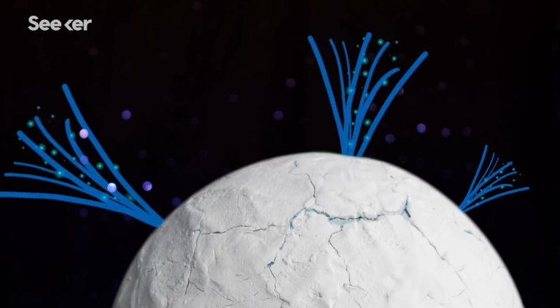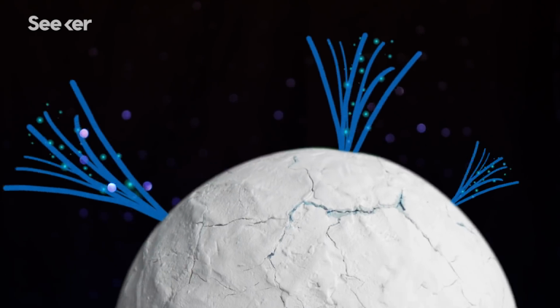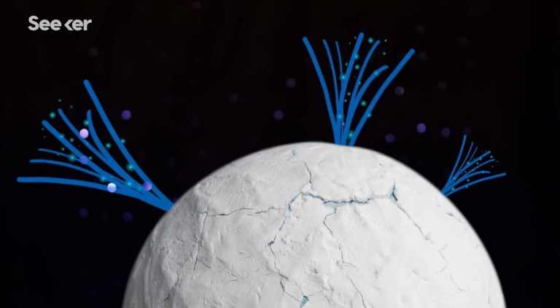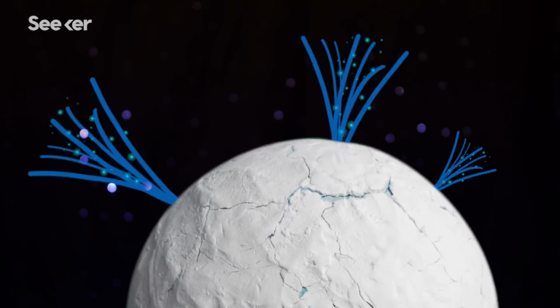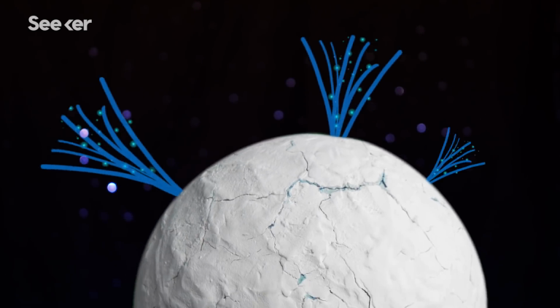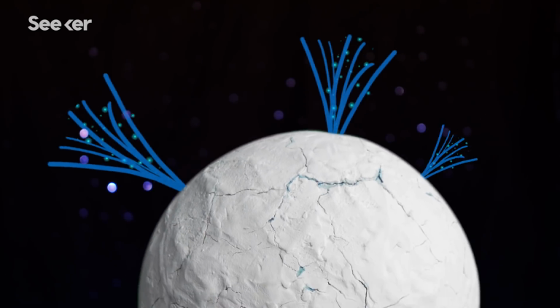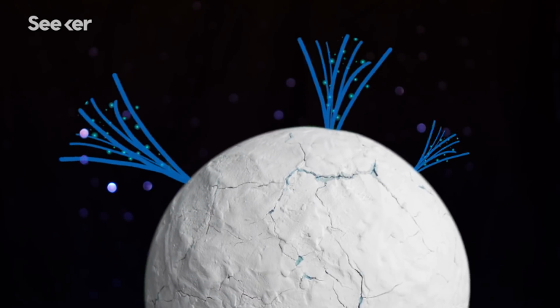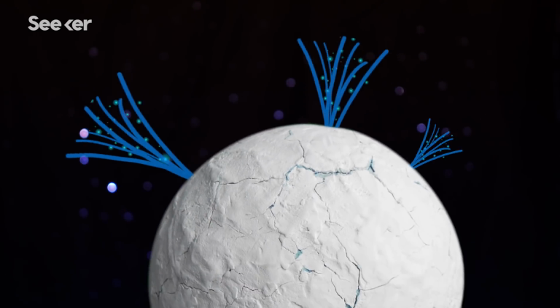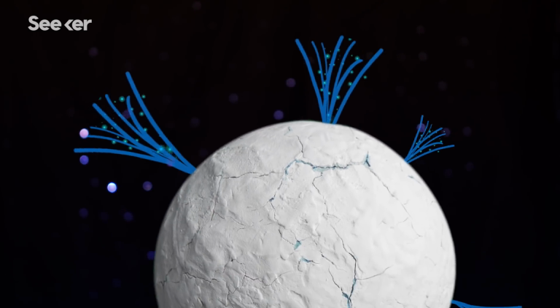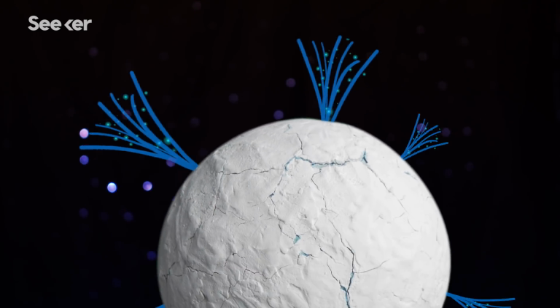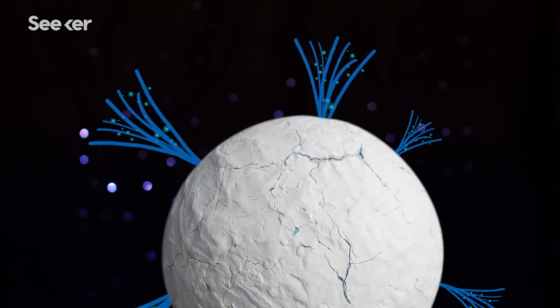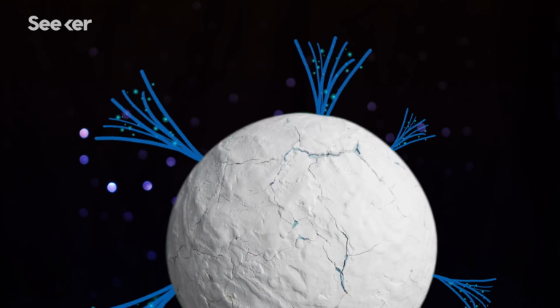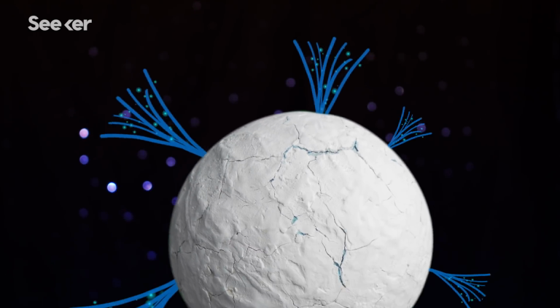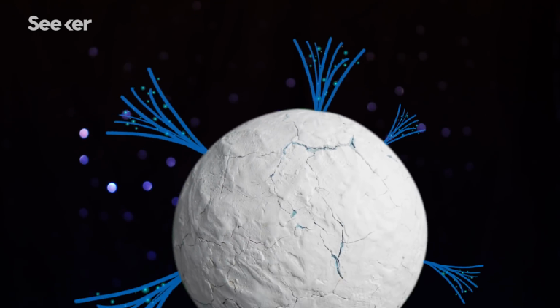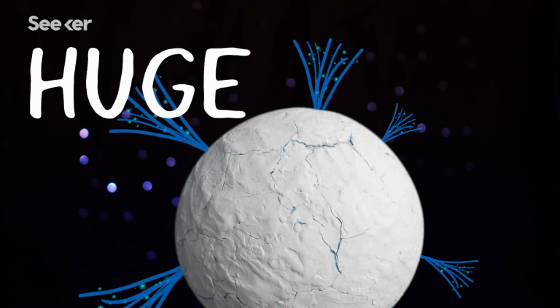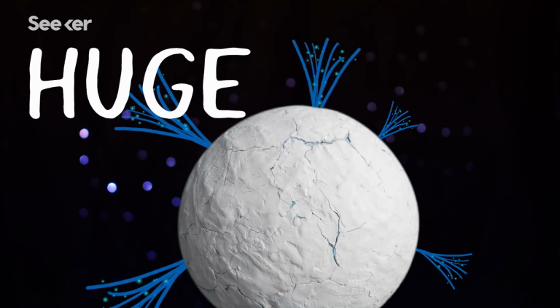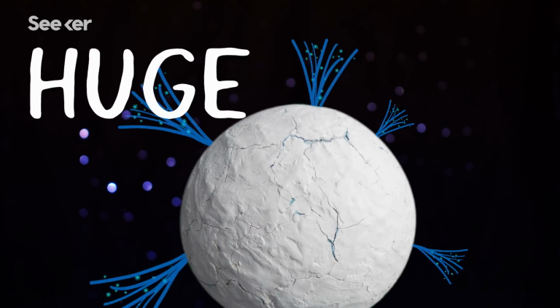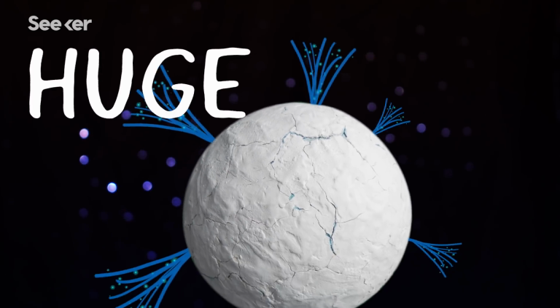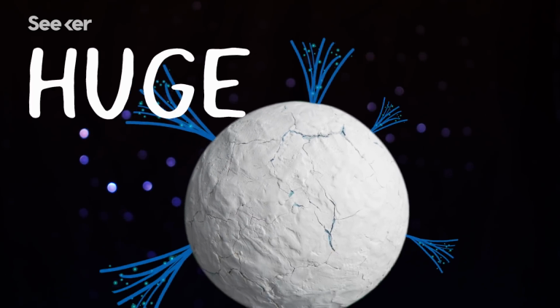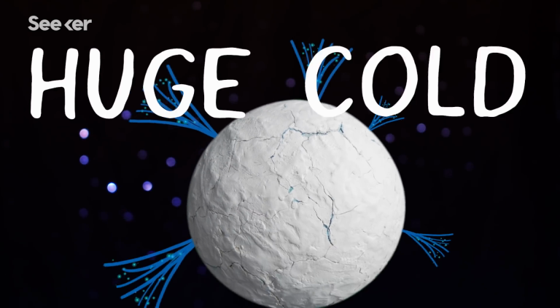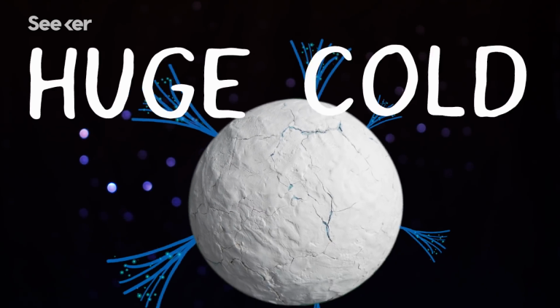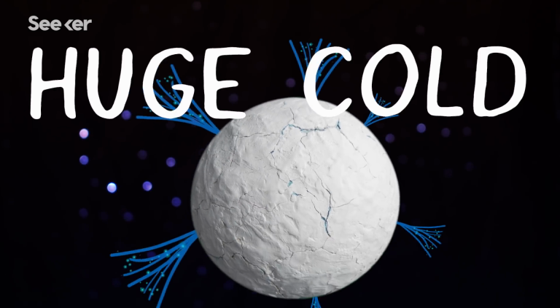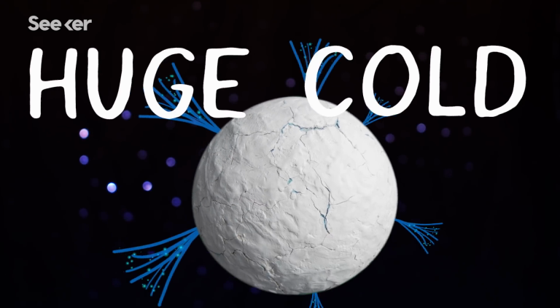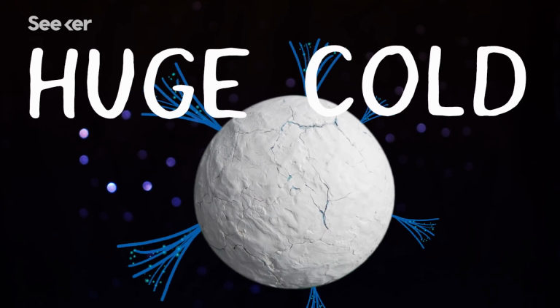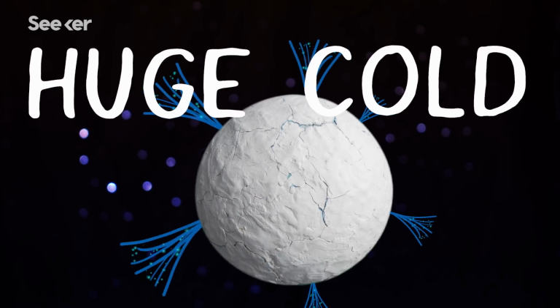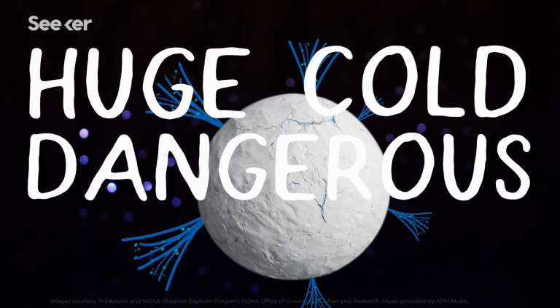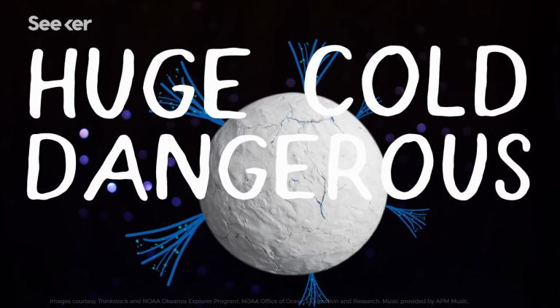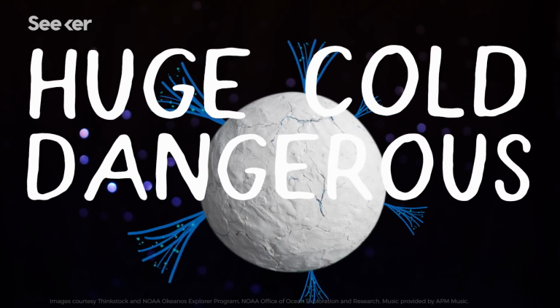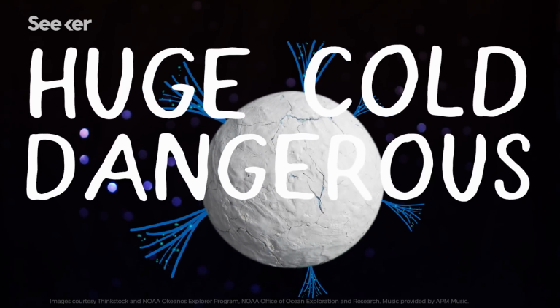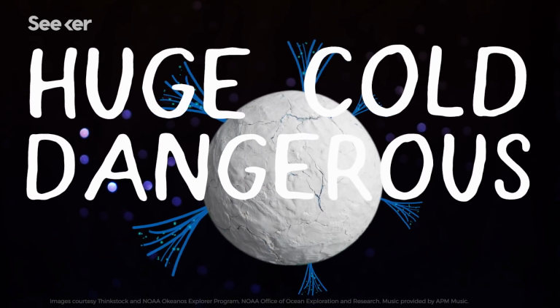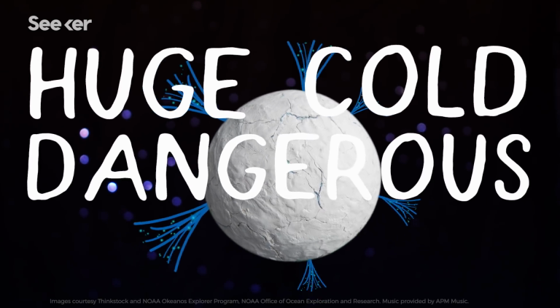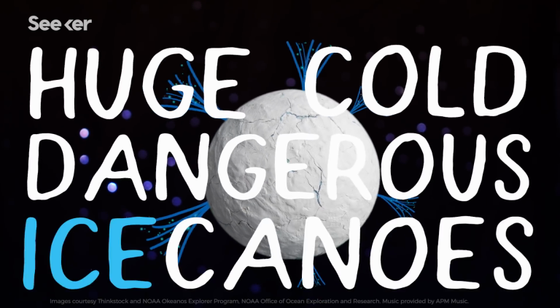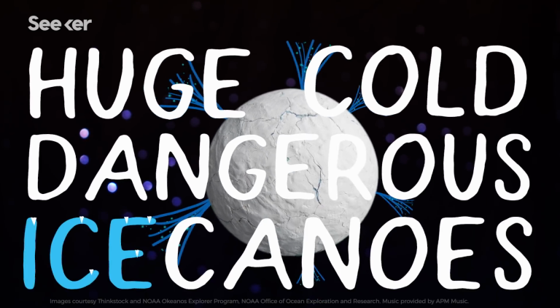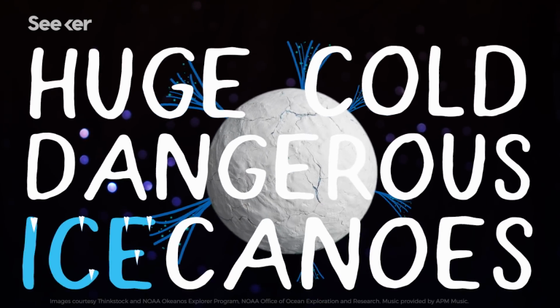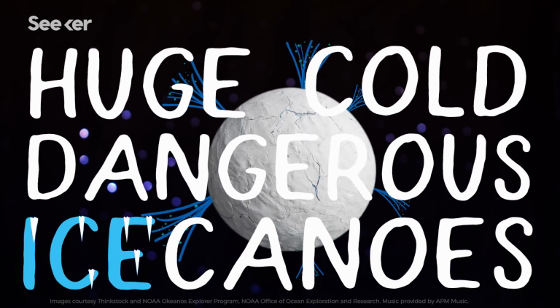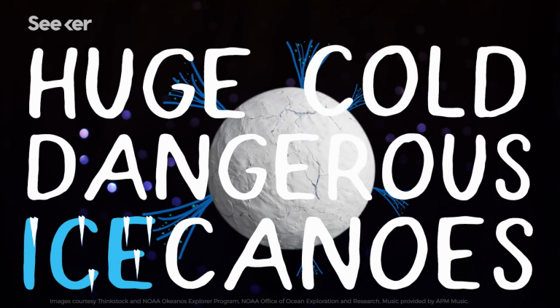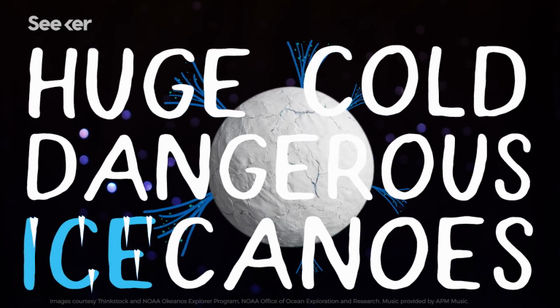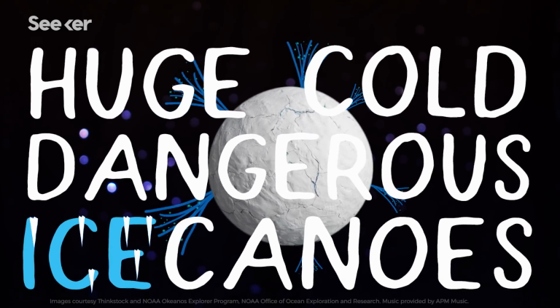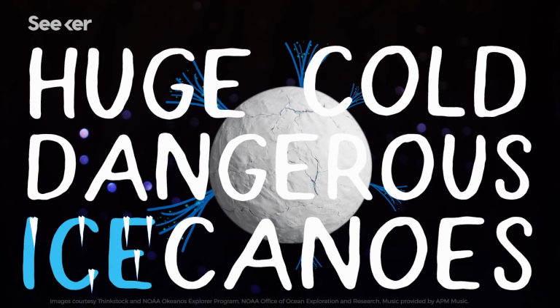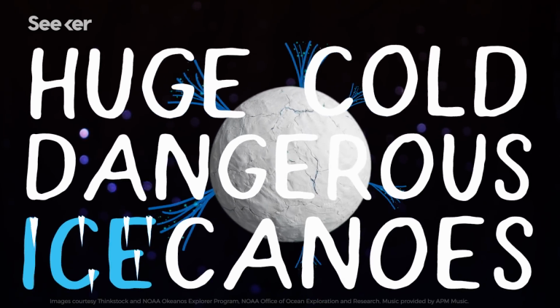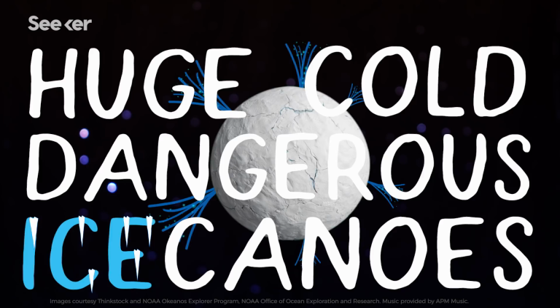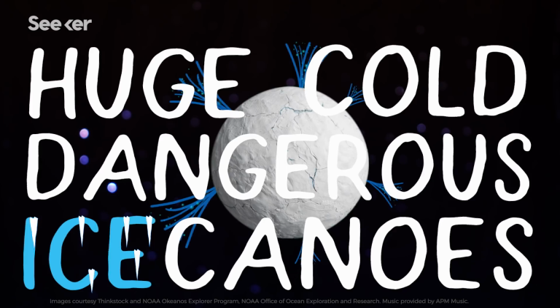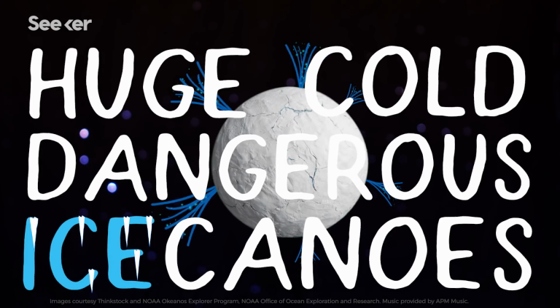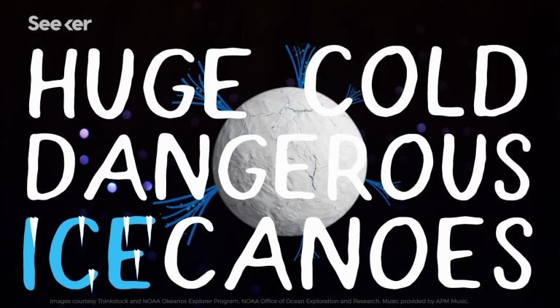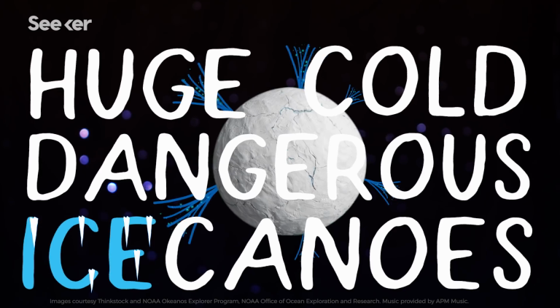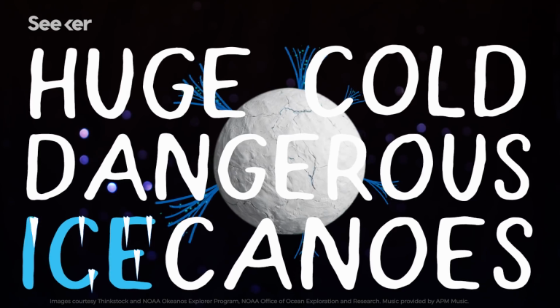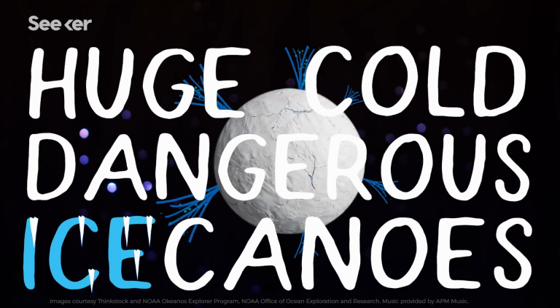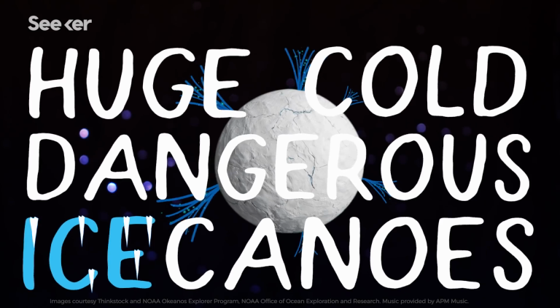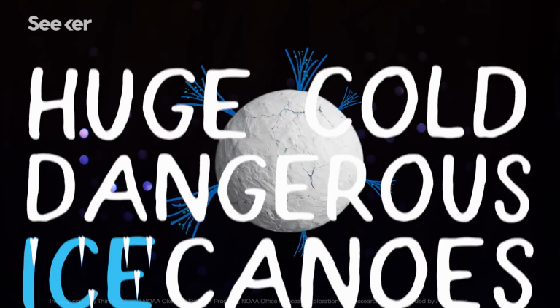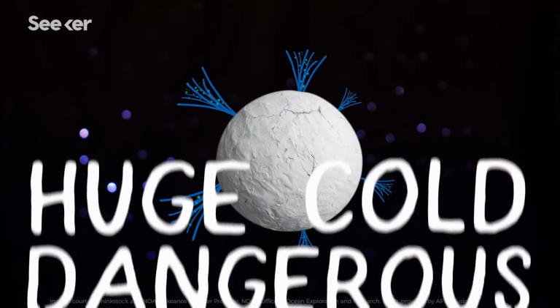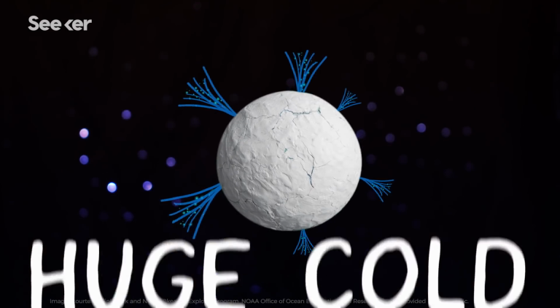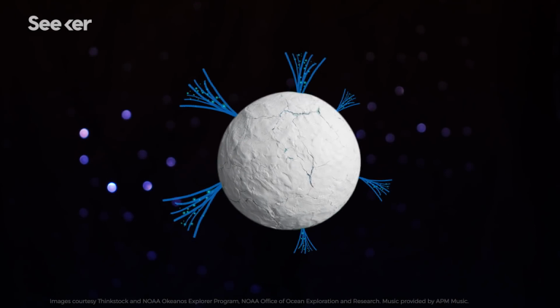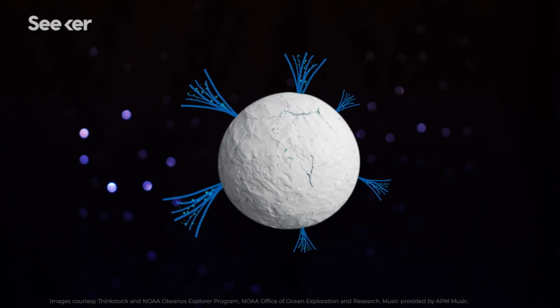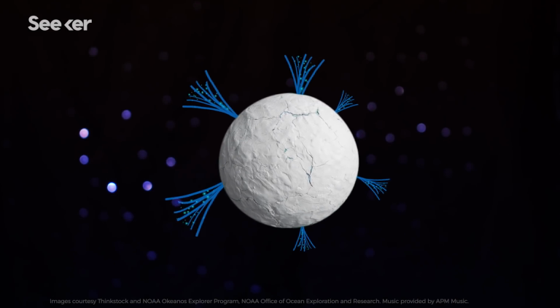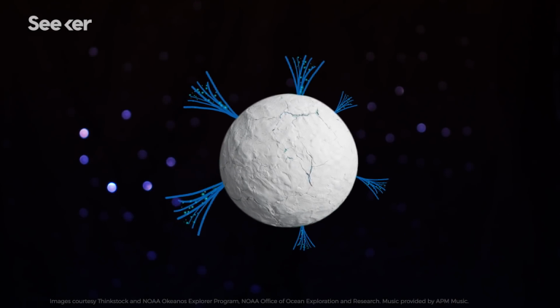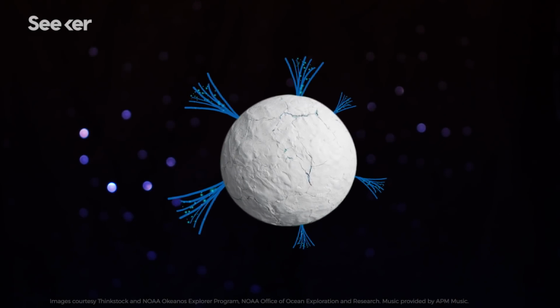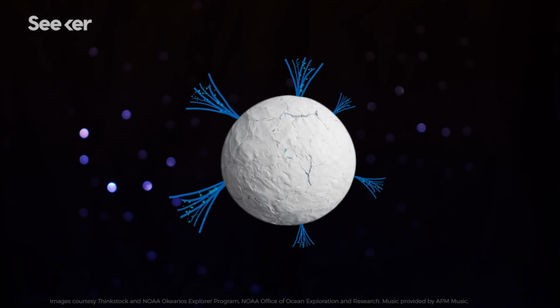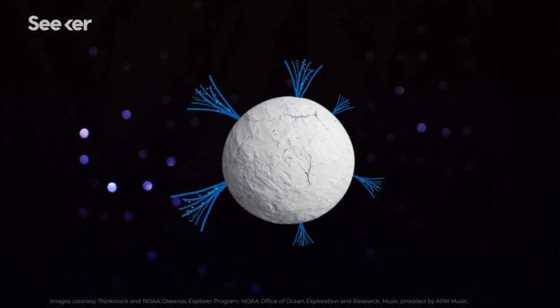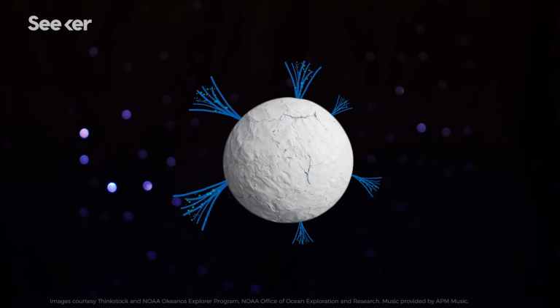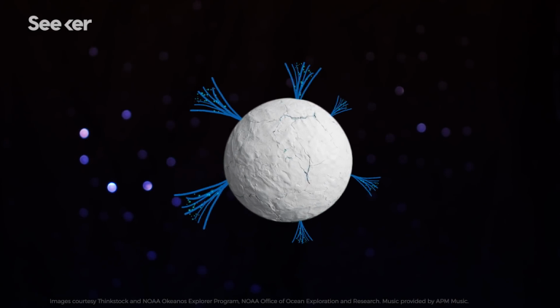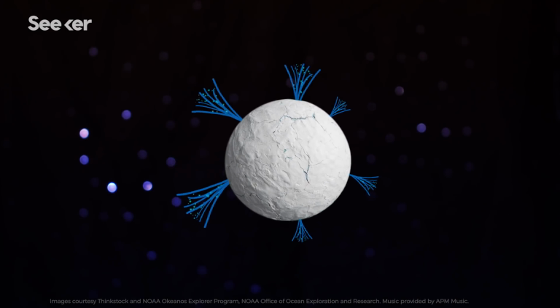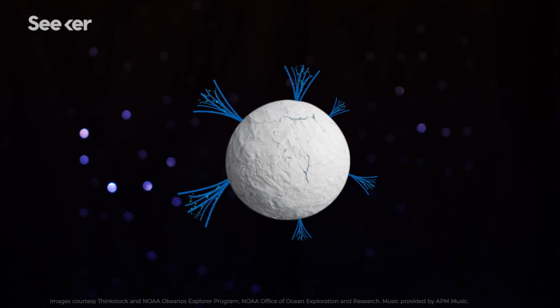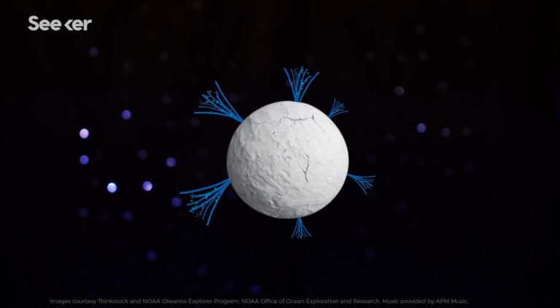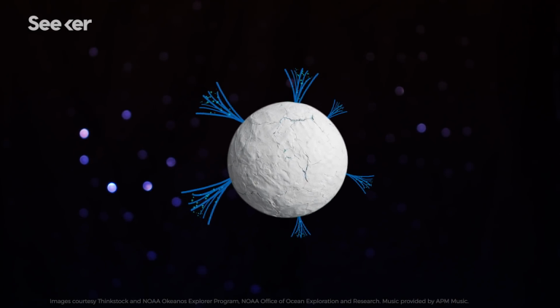So, to reiterate: huge, cold, dangerous ice volcanoes exist on Enceladus, and they might birth alien life.